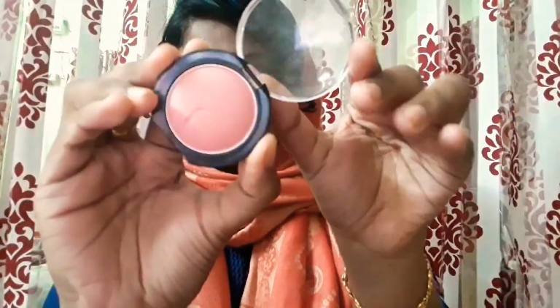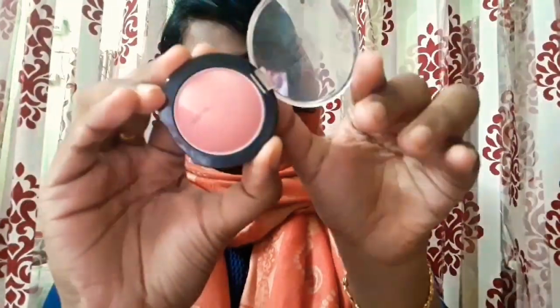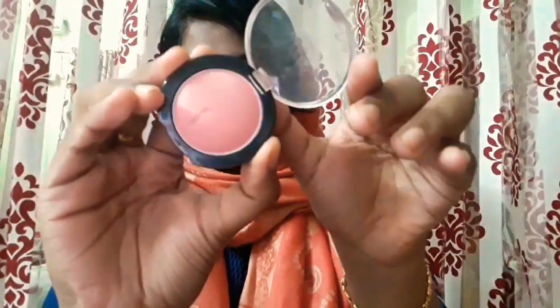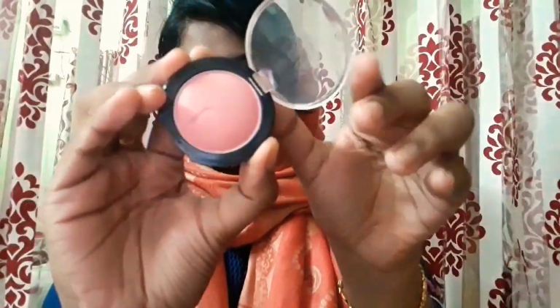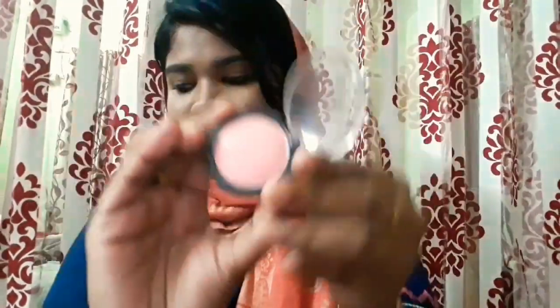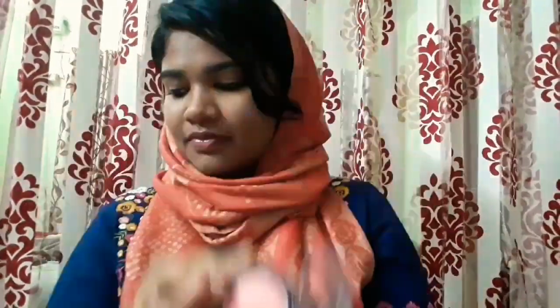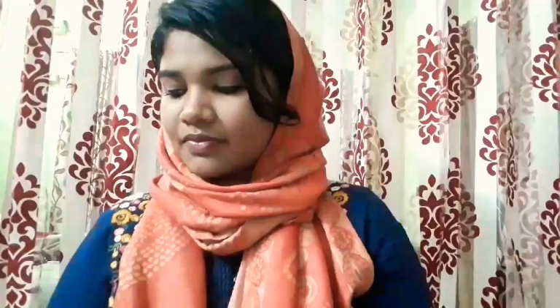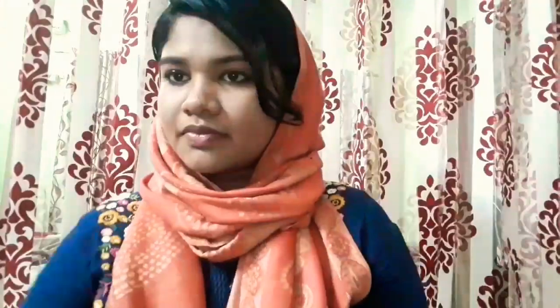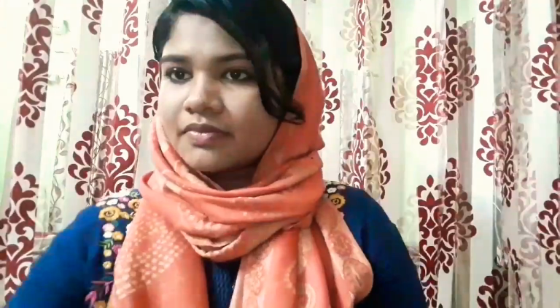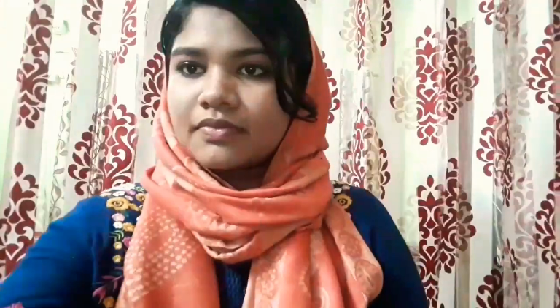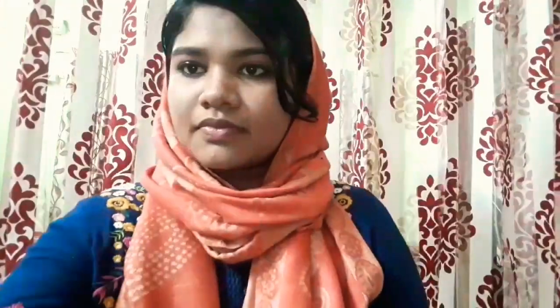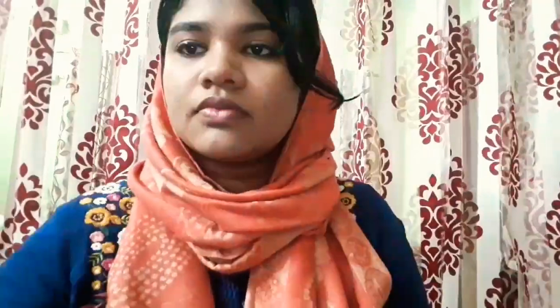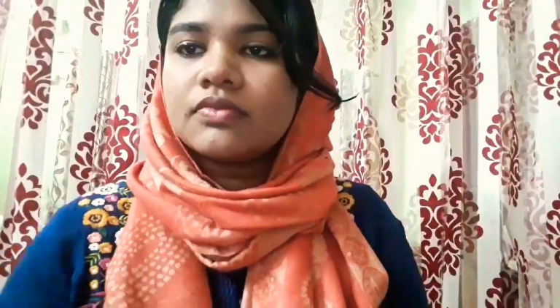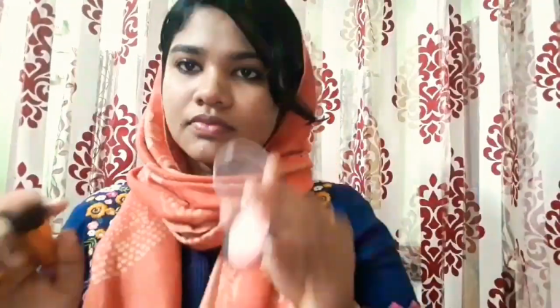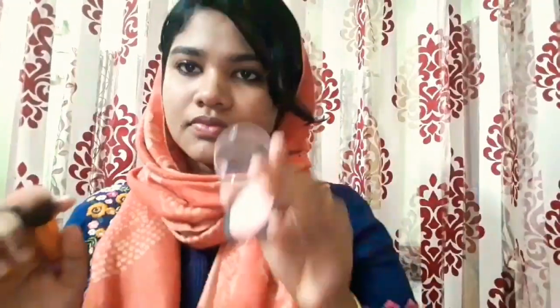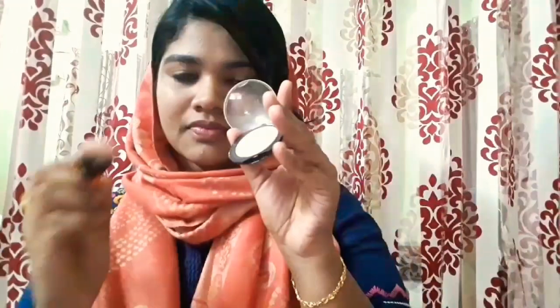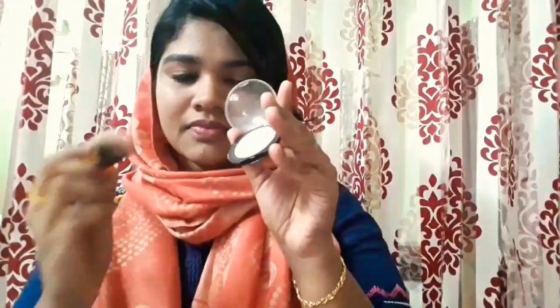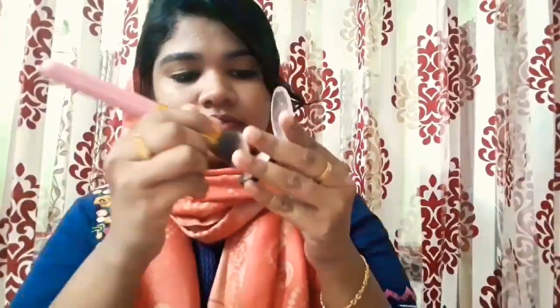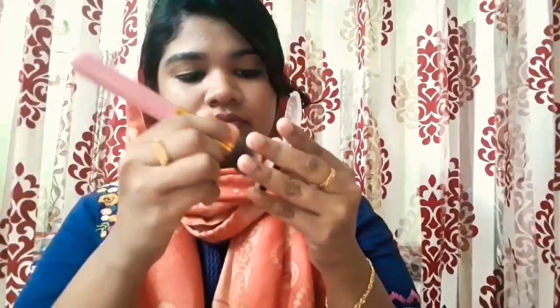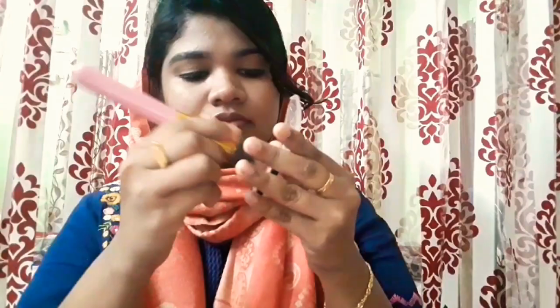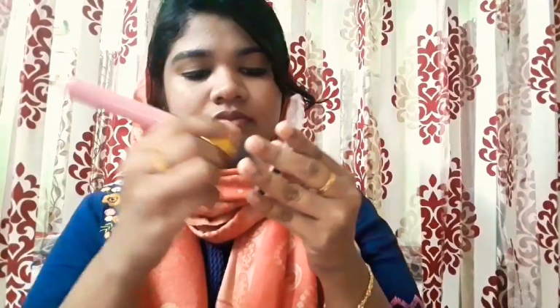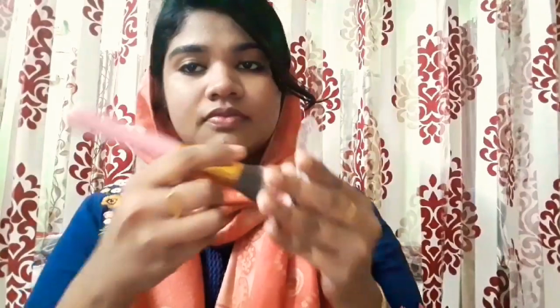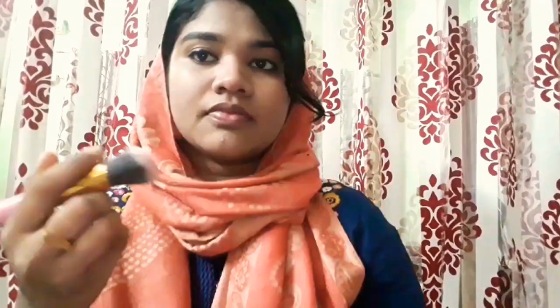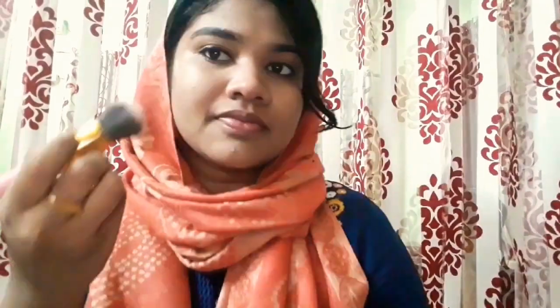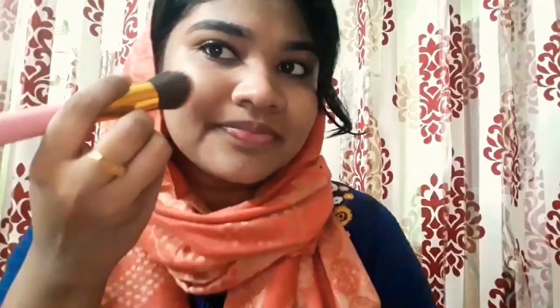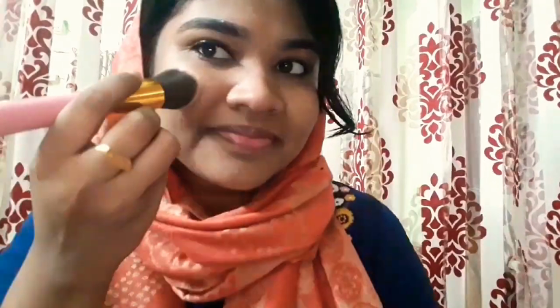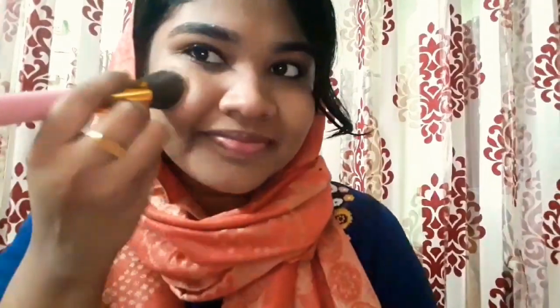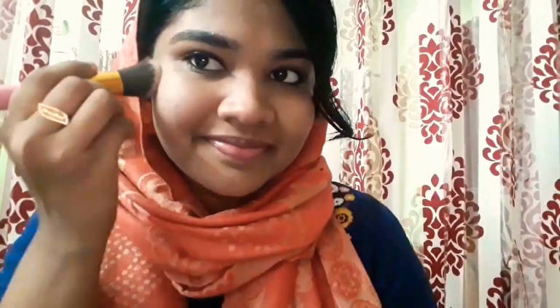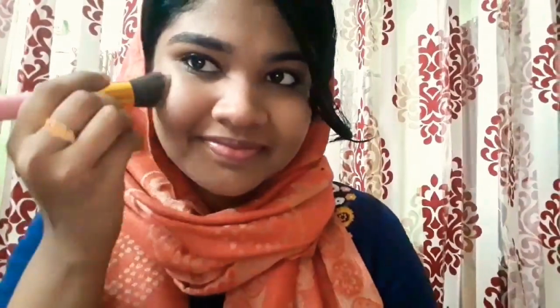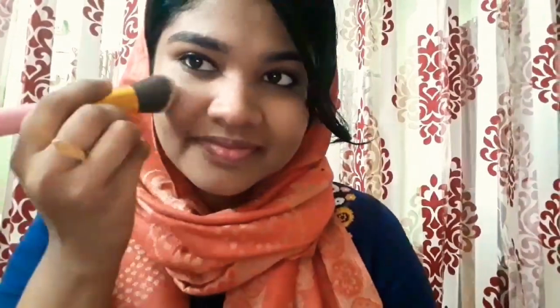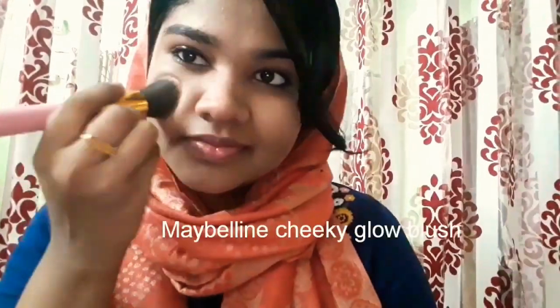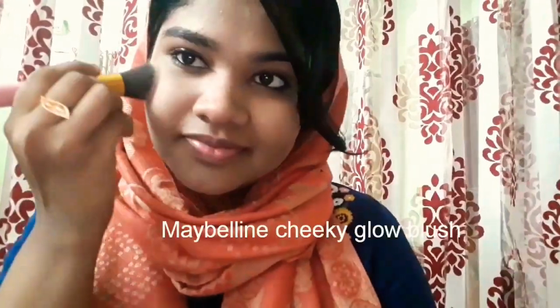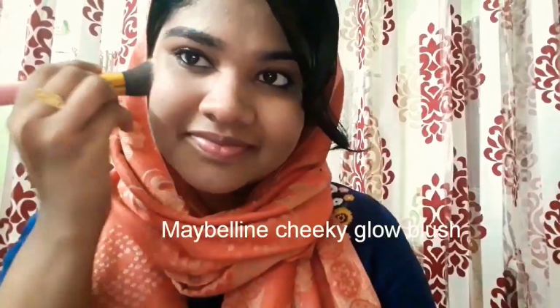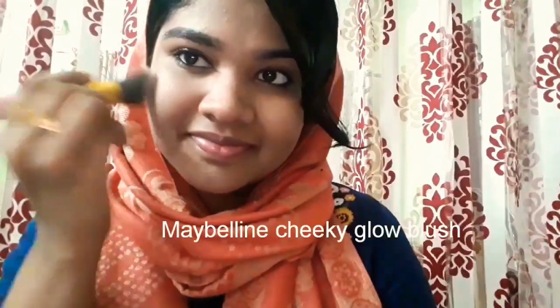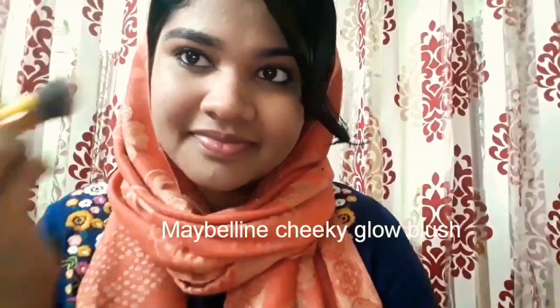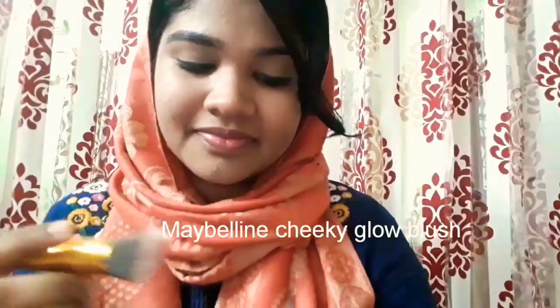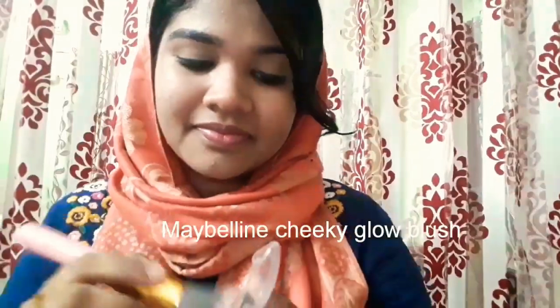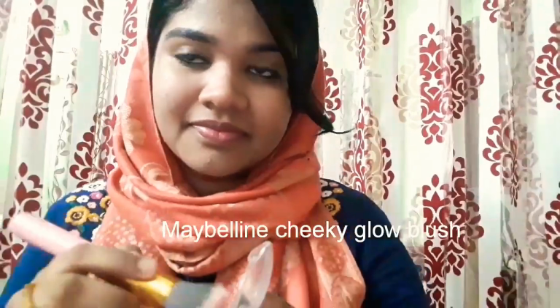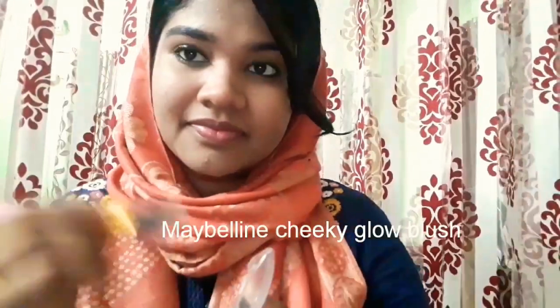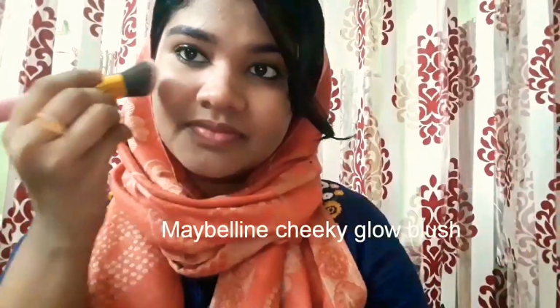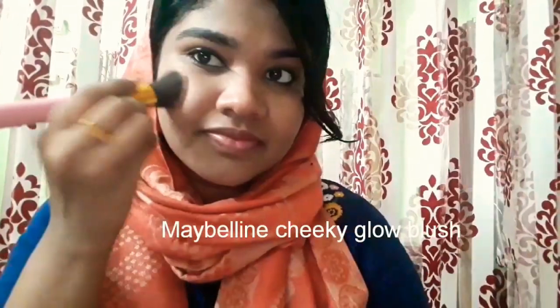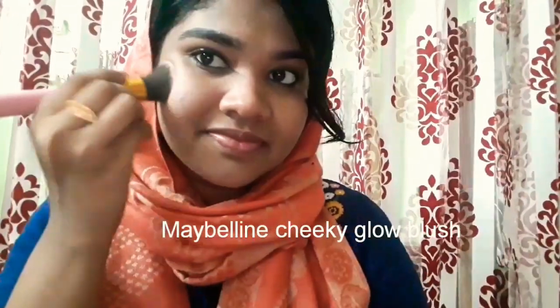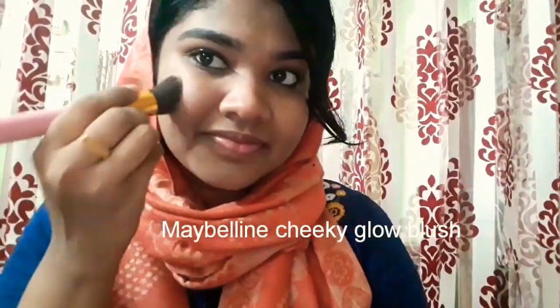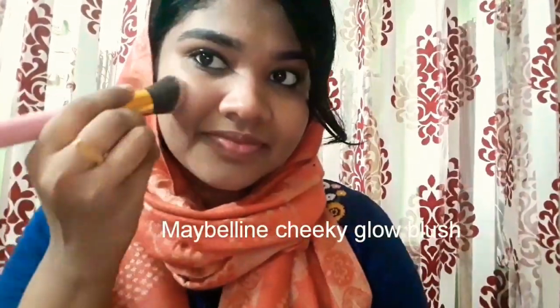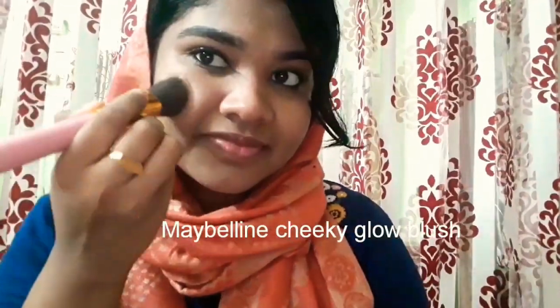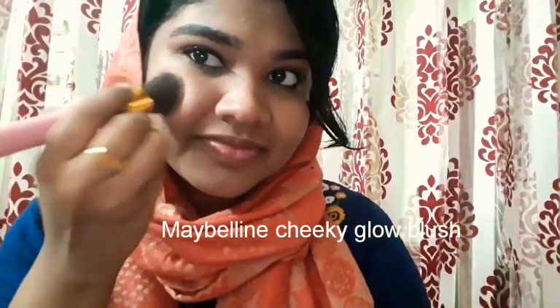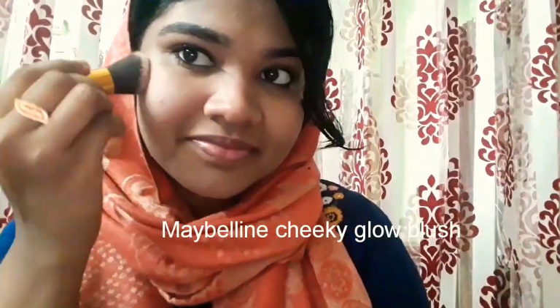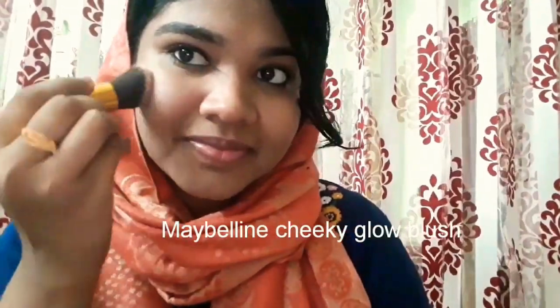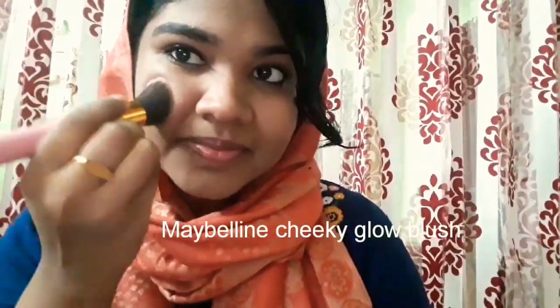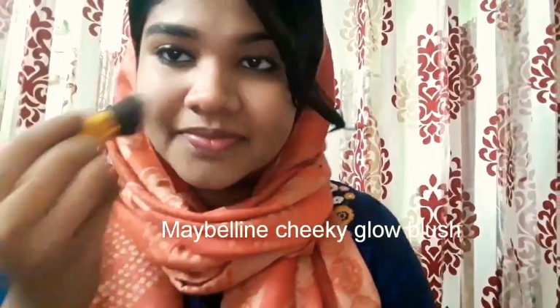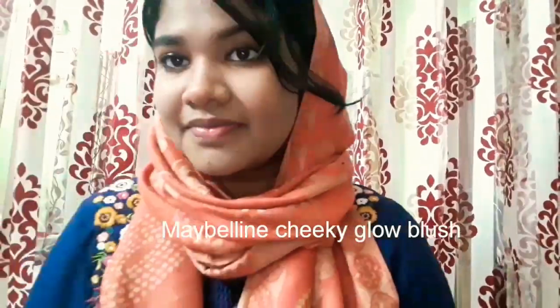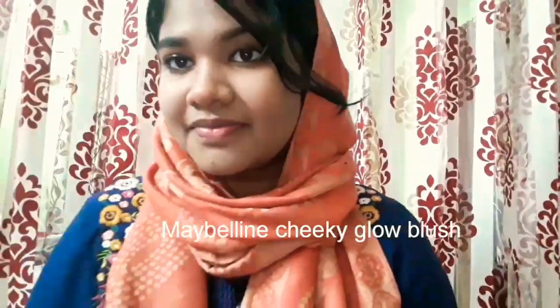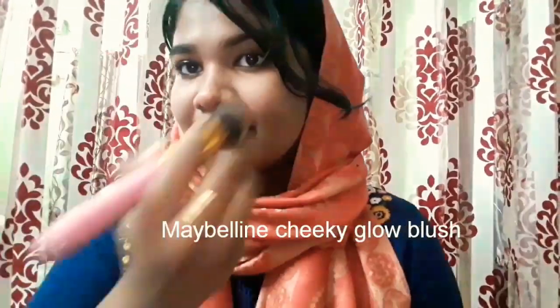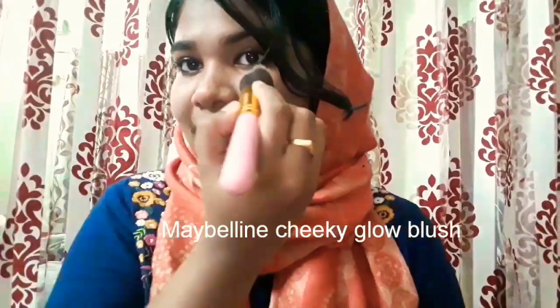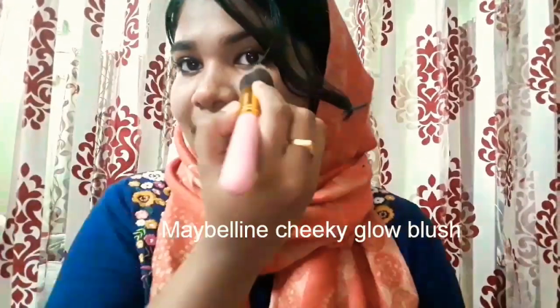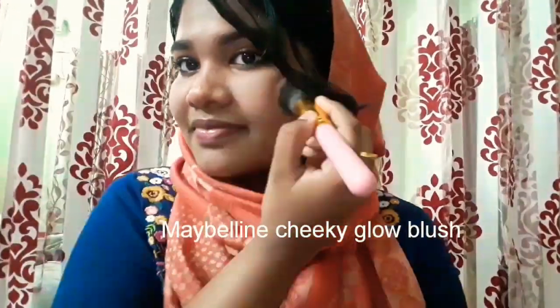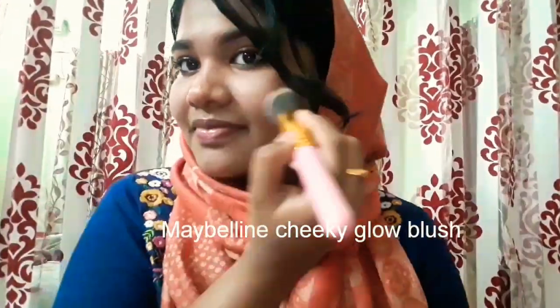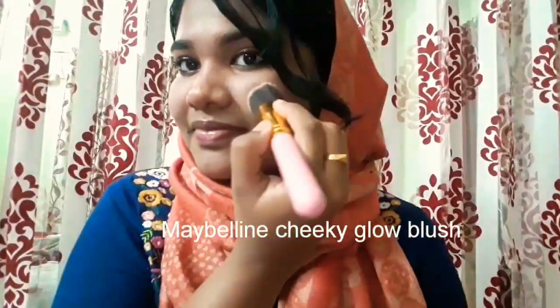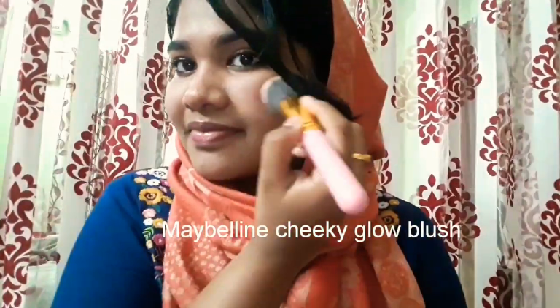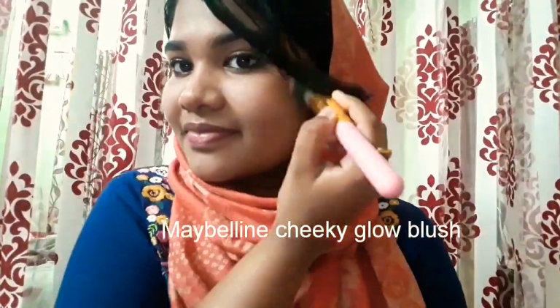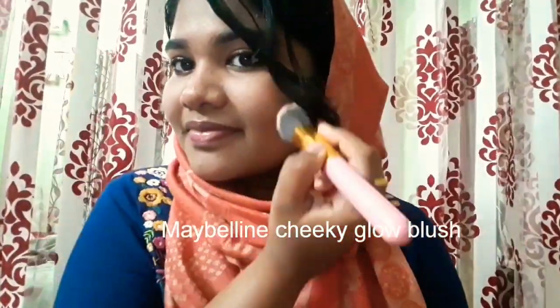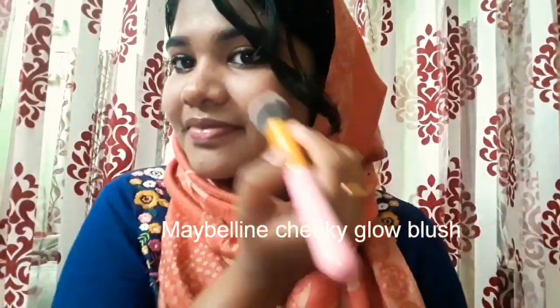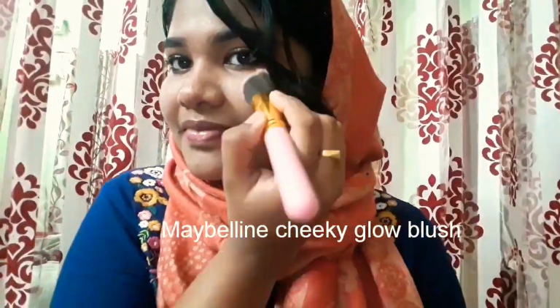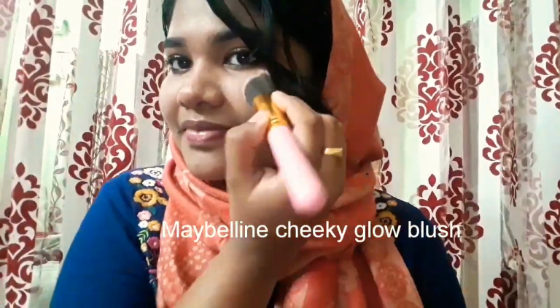Now I'm taking a blush. This is the Maybelline Cheeky Glow blush. I'm taking it with a powder brush and applying it onto the apples of my cheeks.